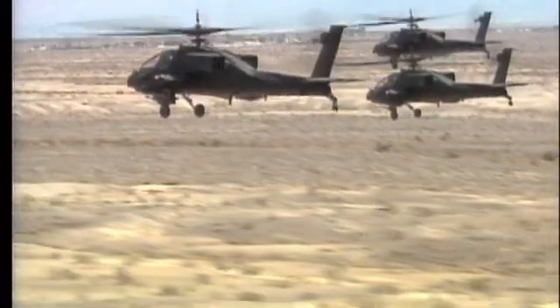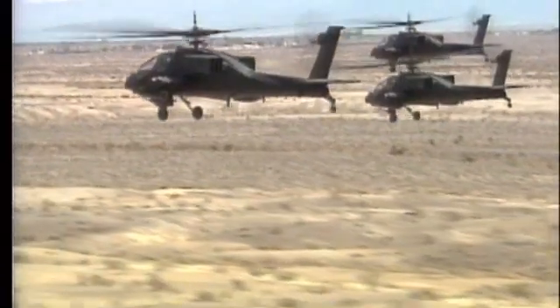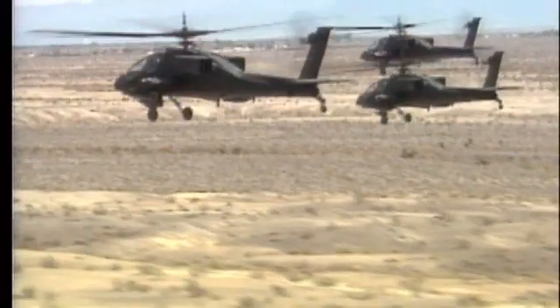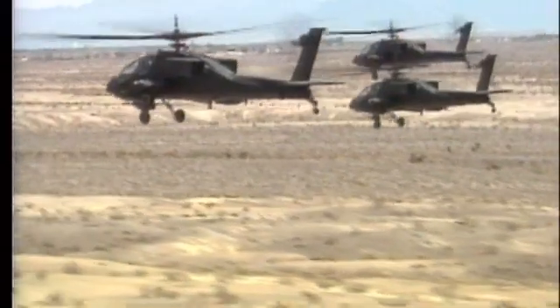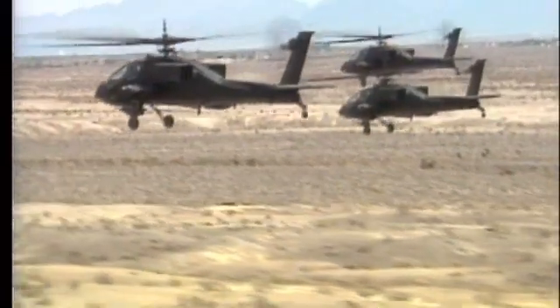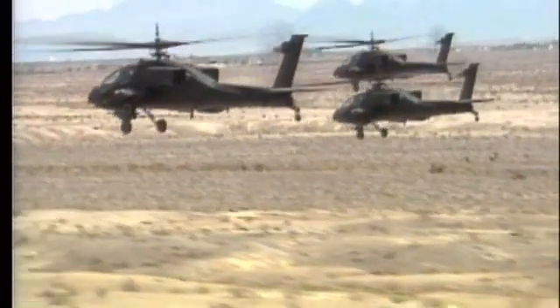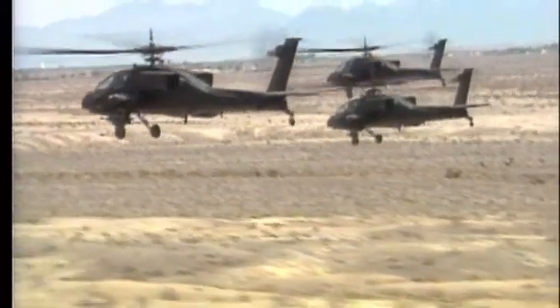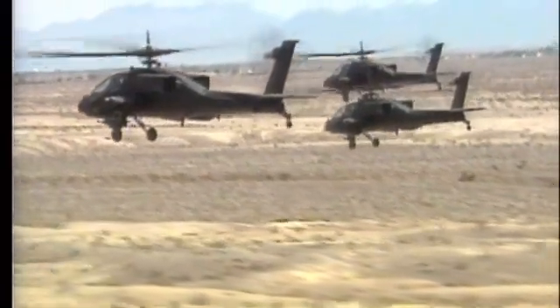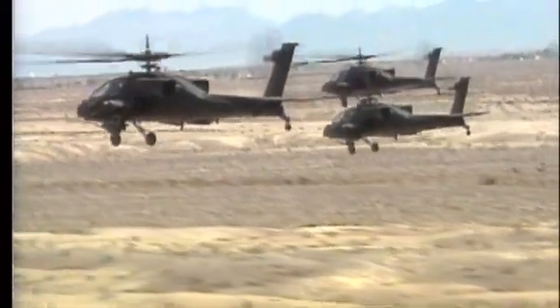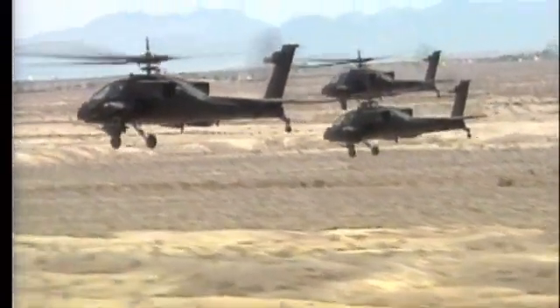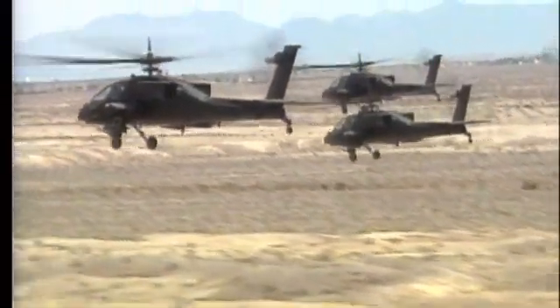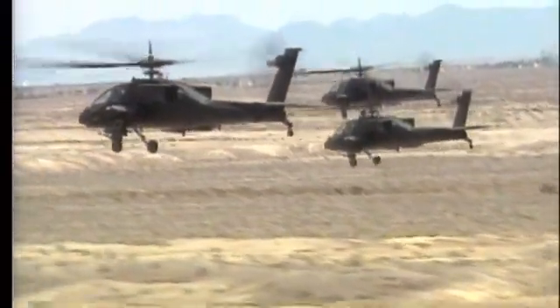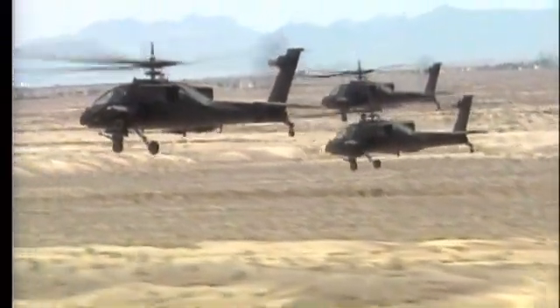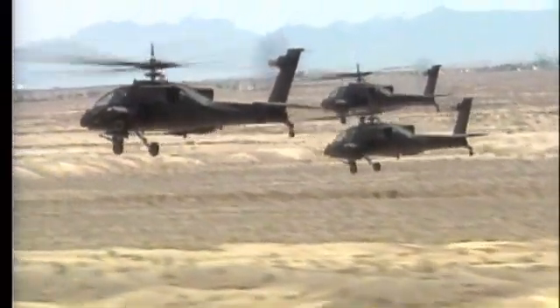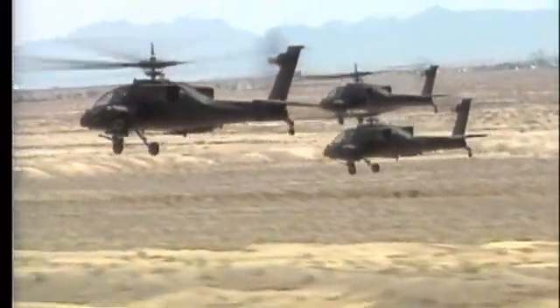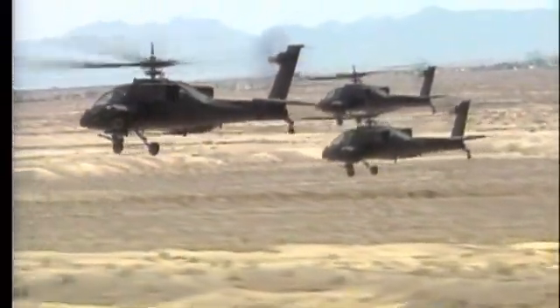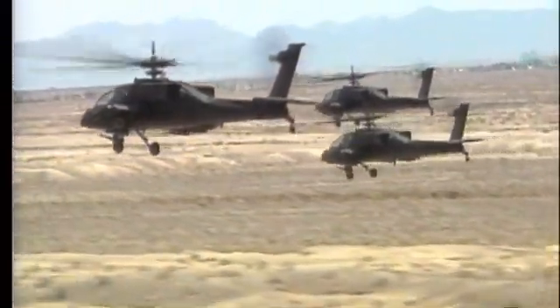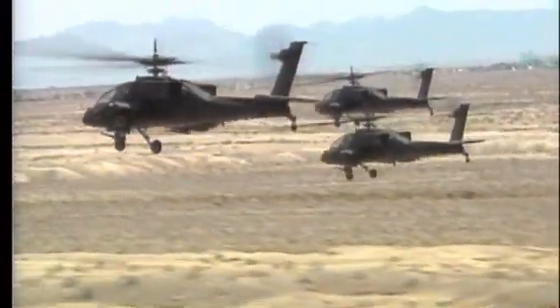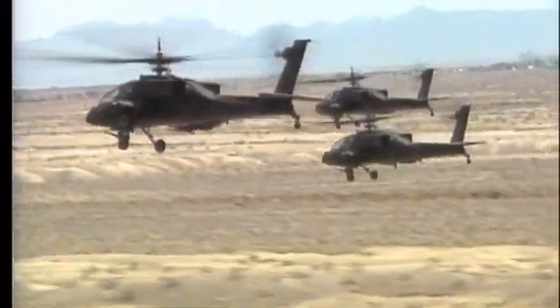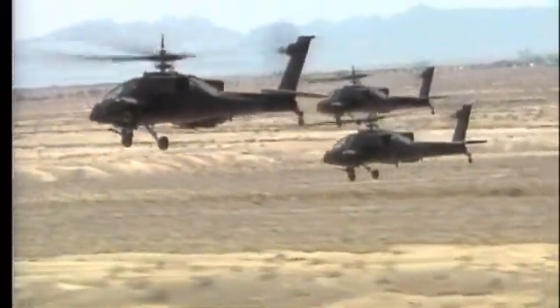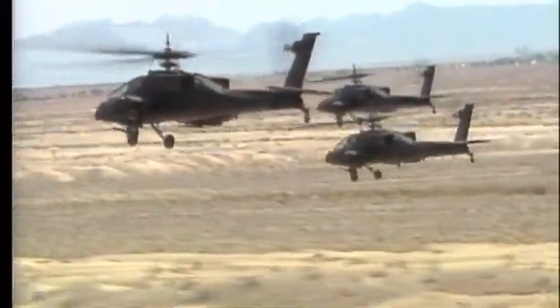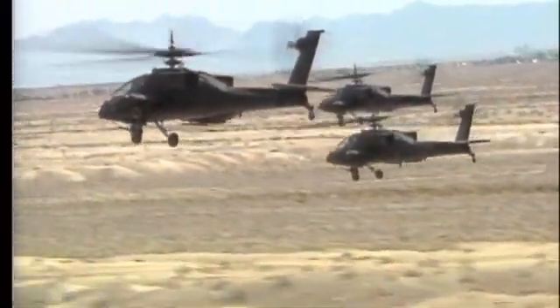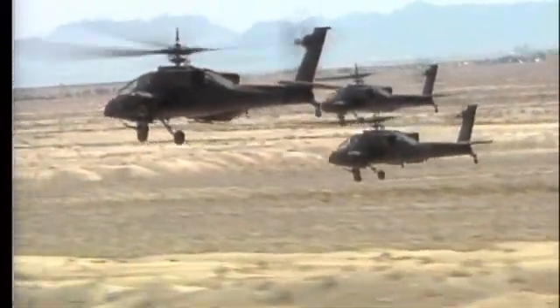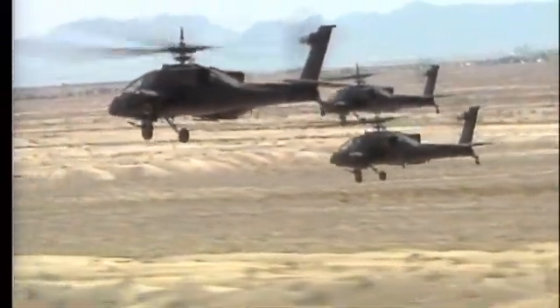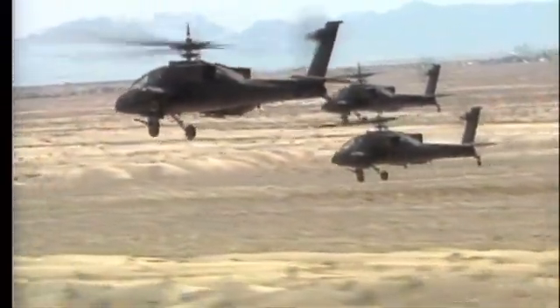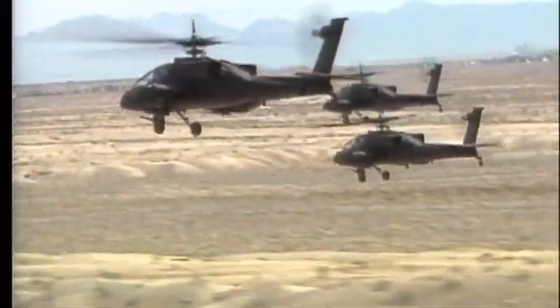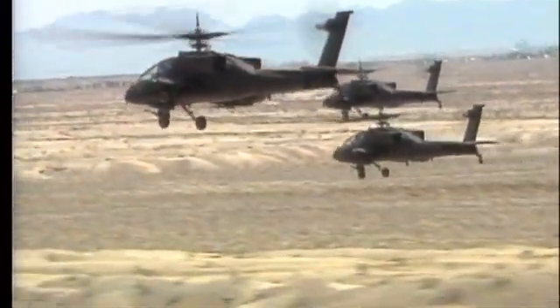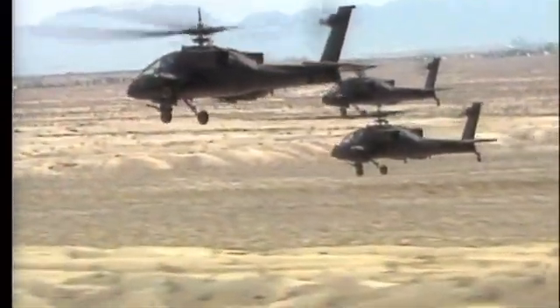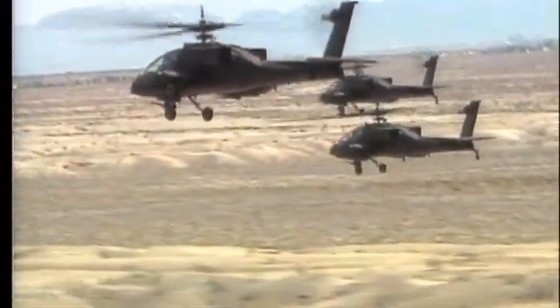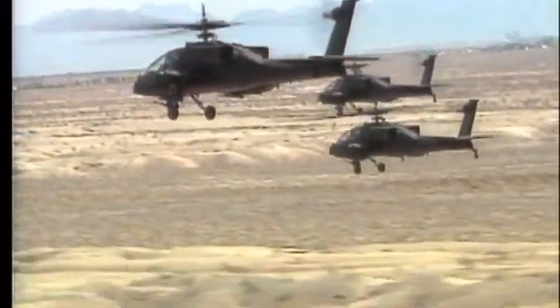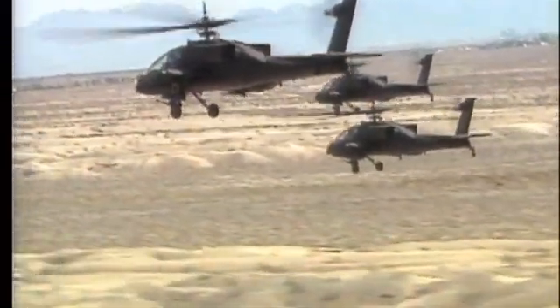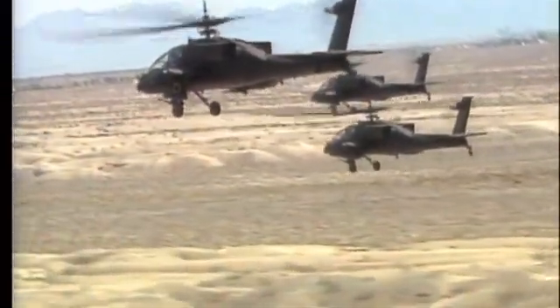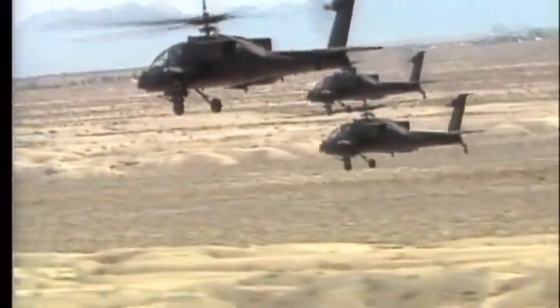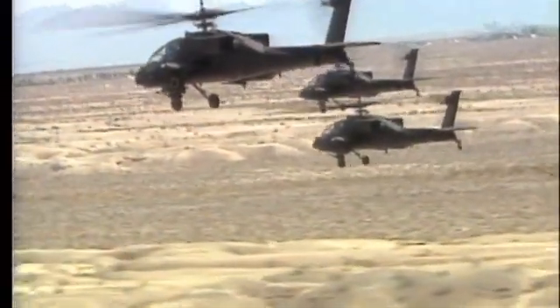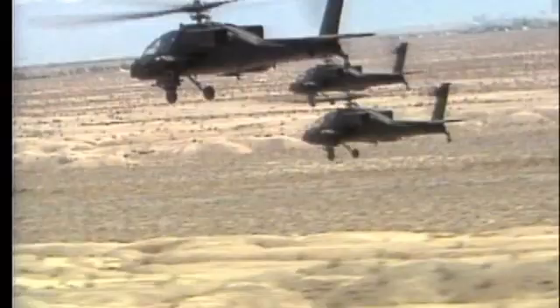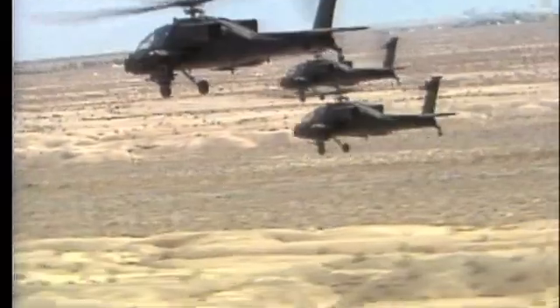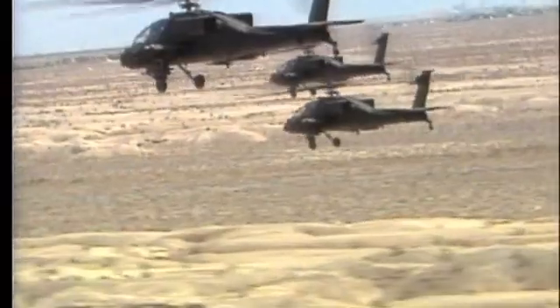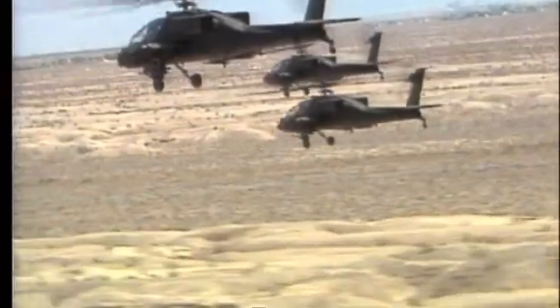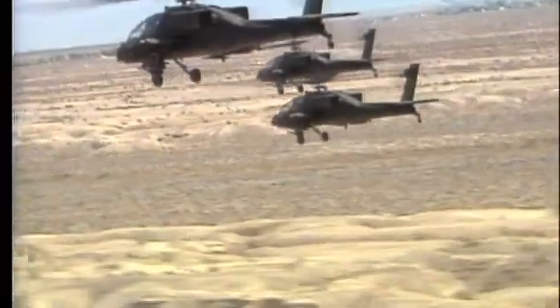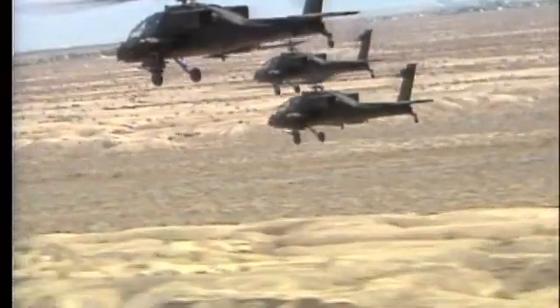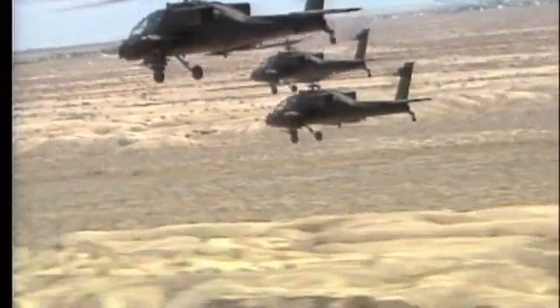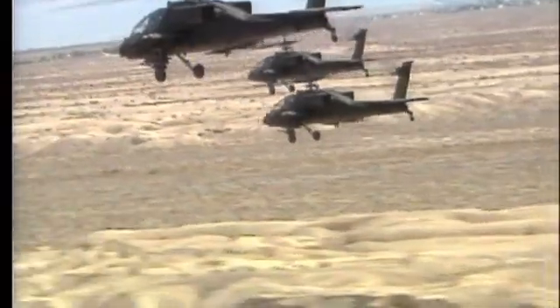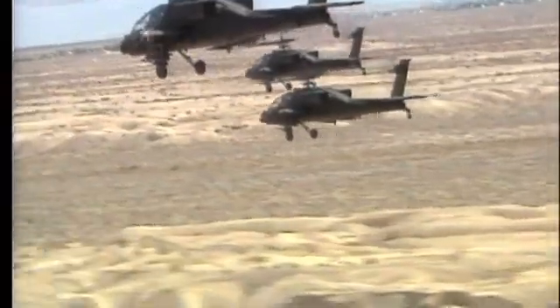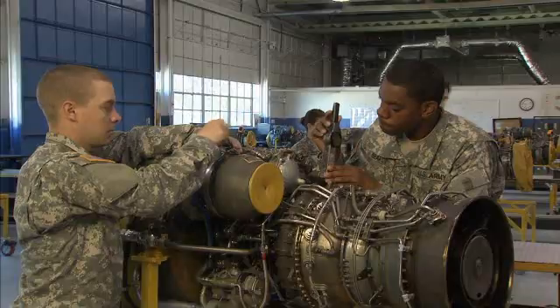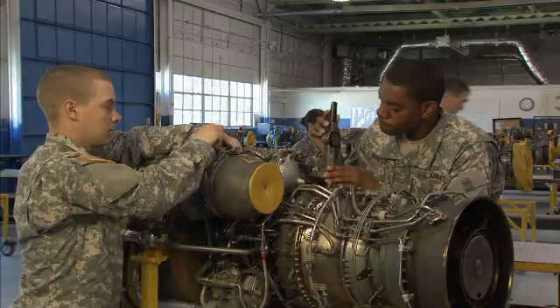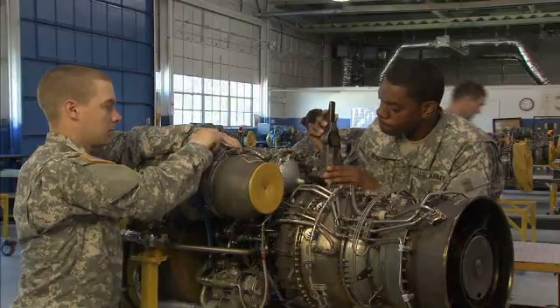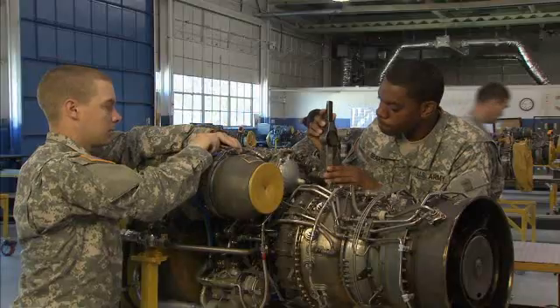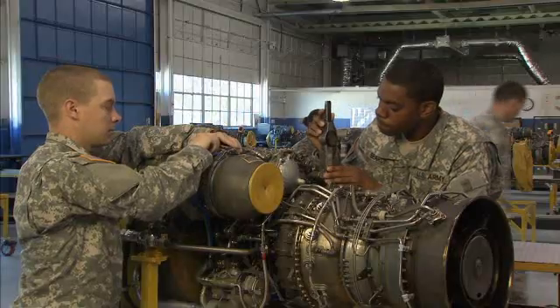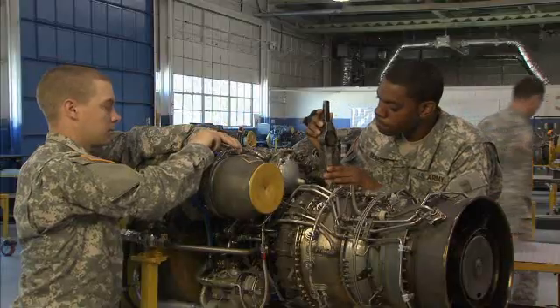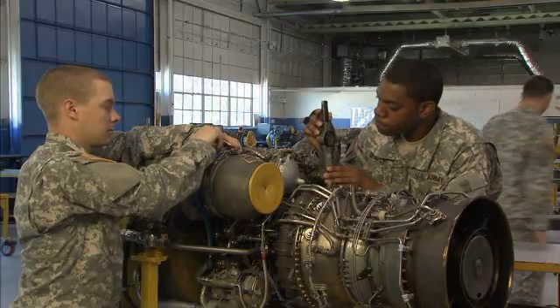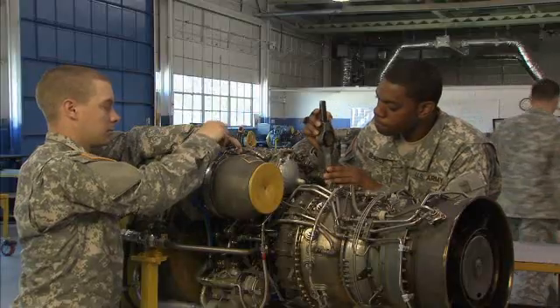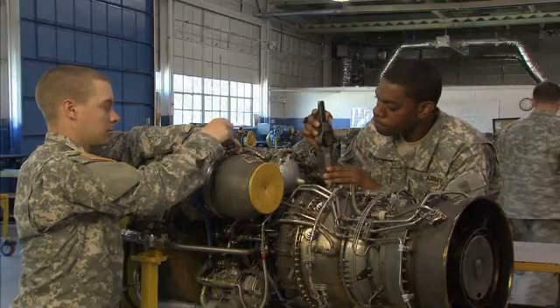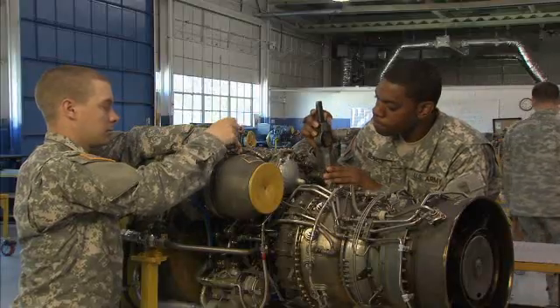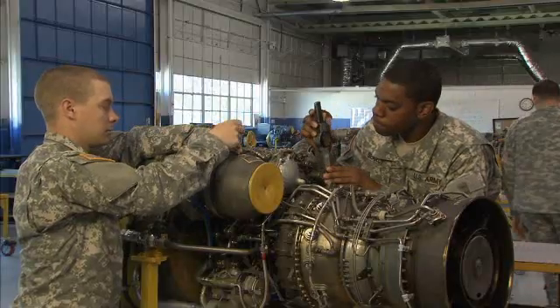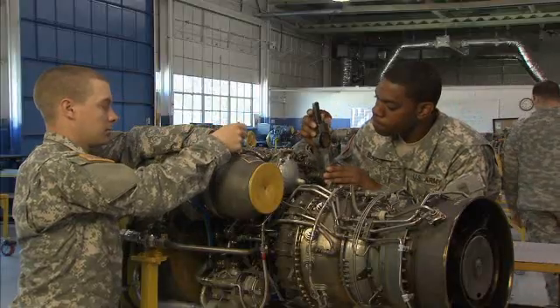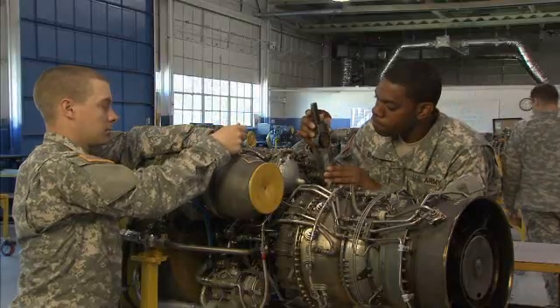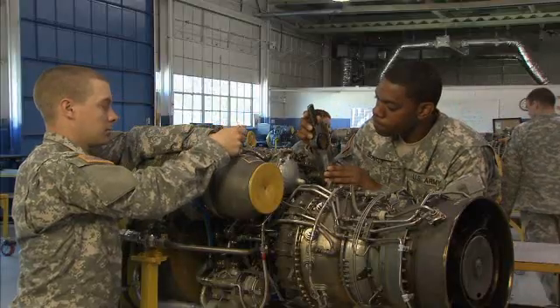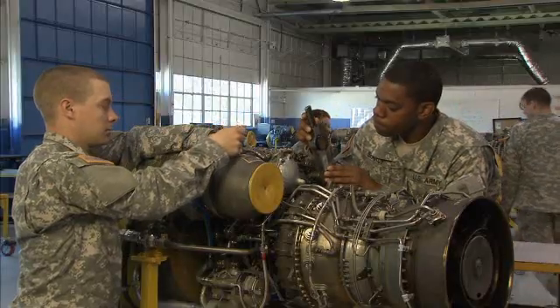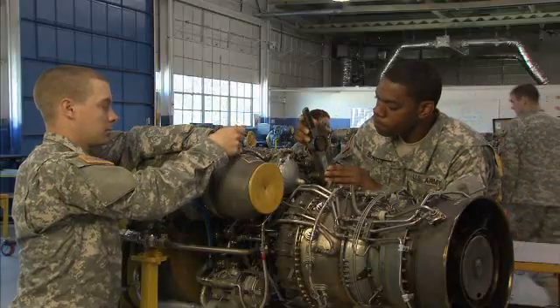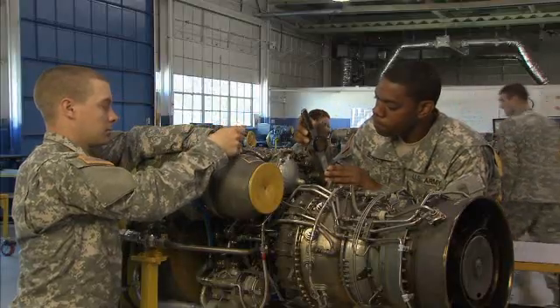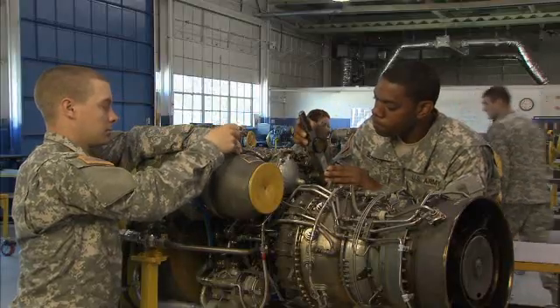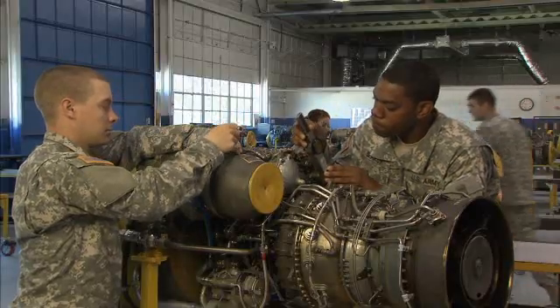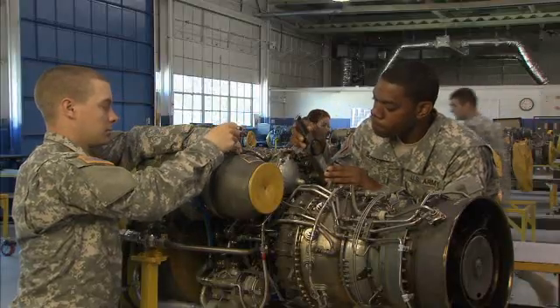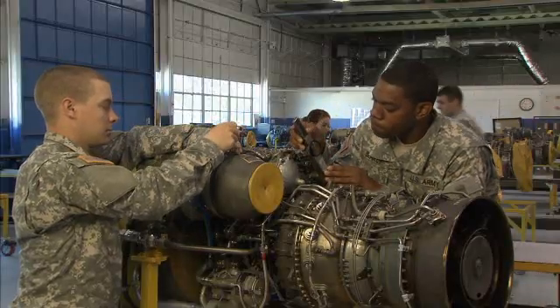In this MOS, you're part of the proud team that keeps our aircraft flying. And remember, without this team, nobody flies.